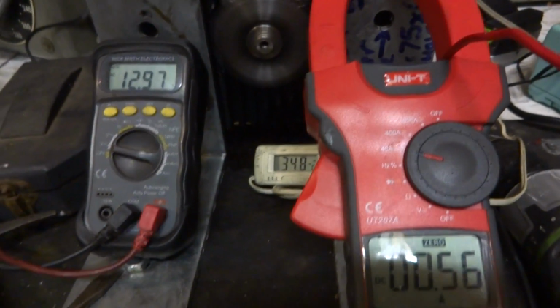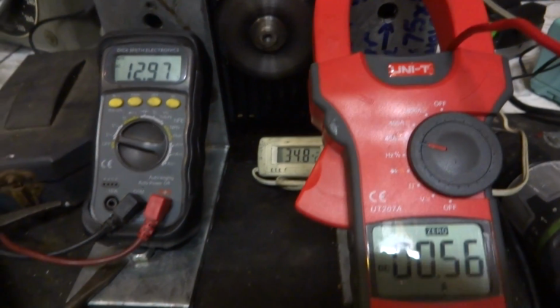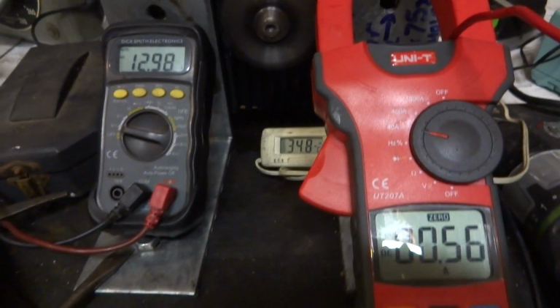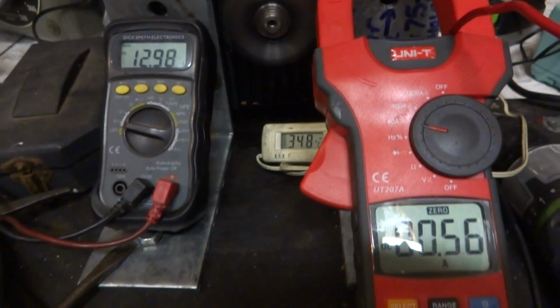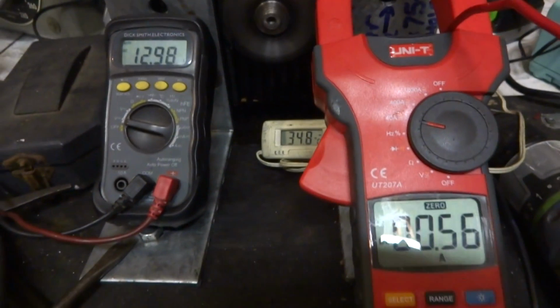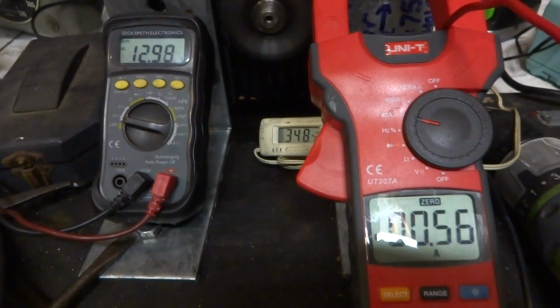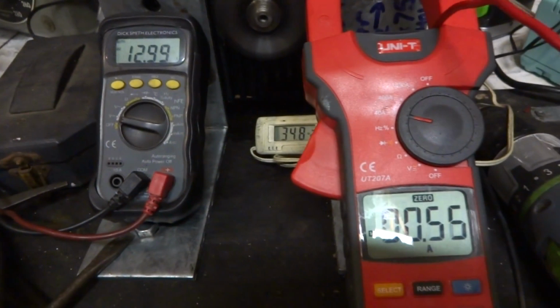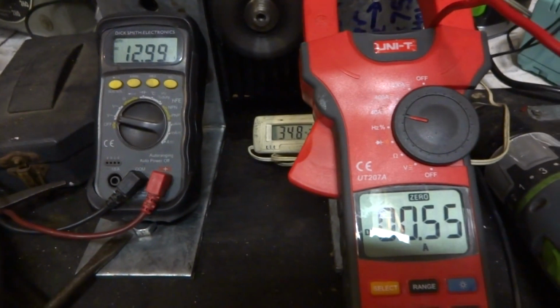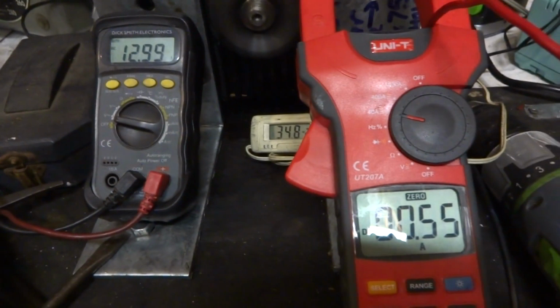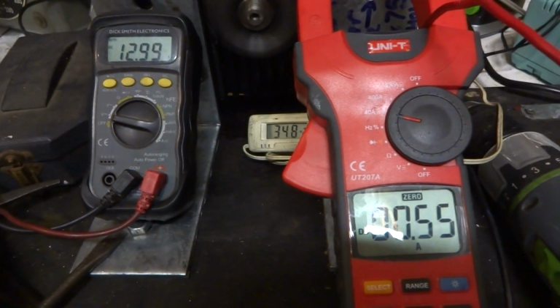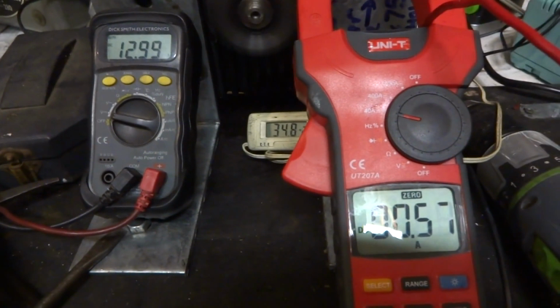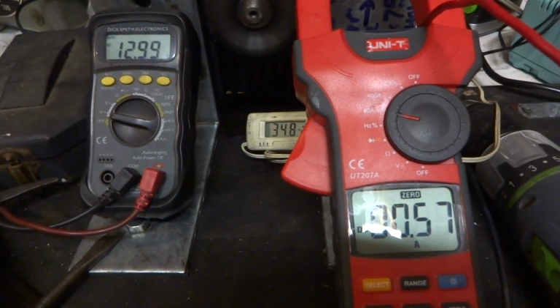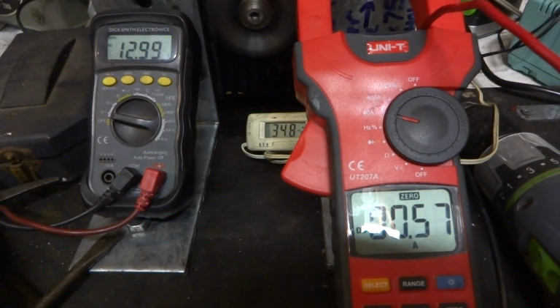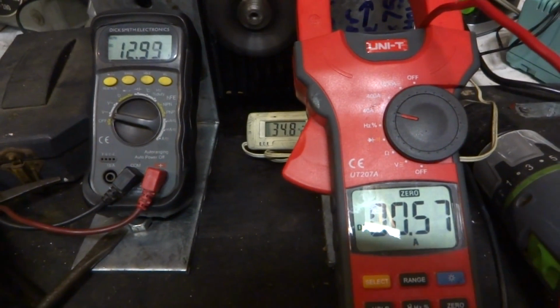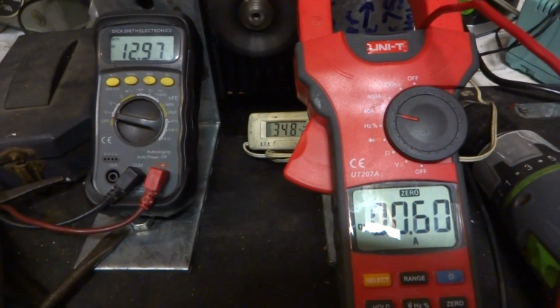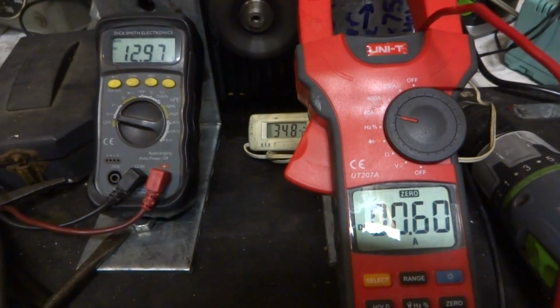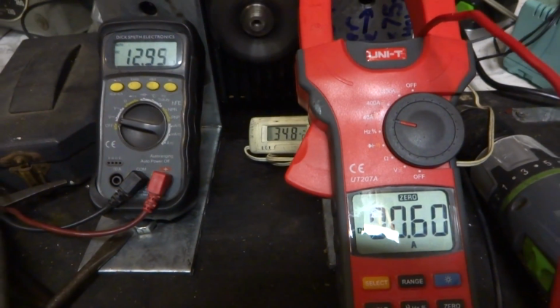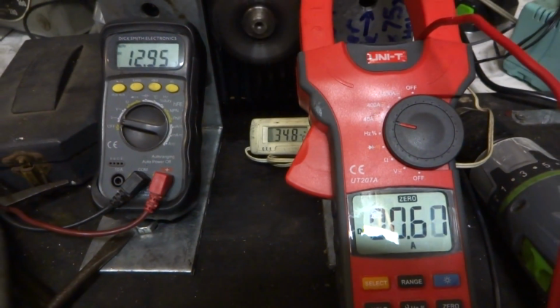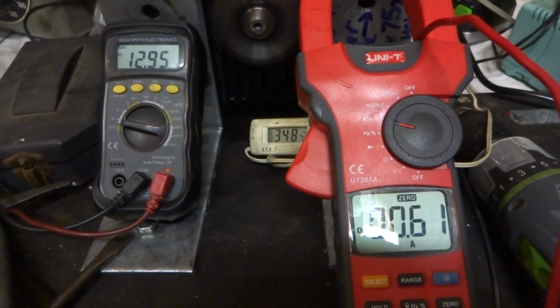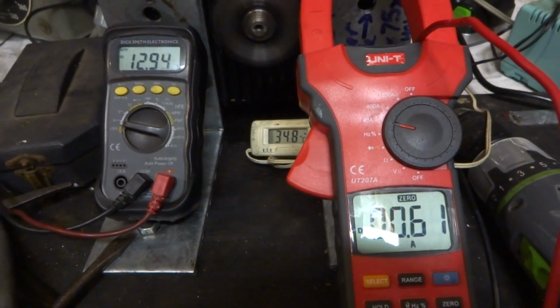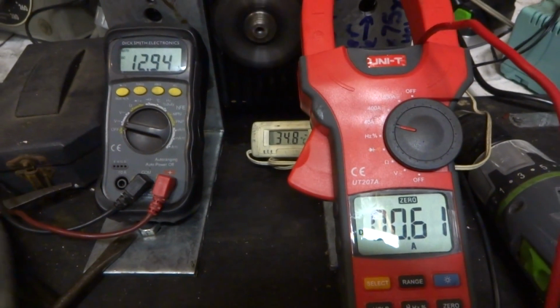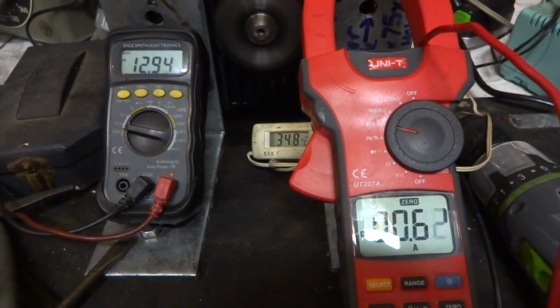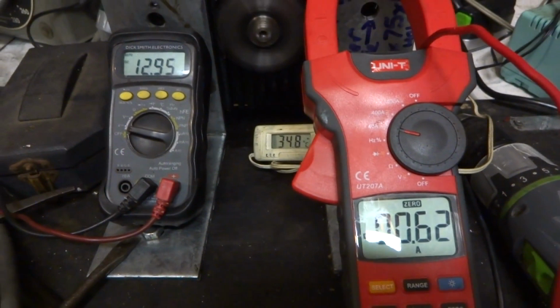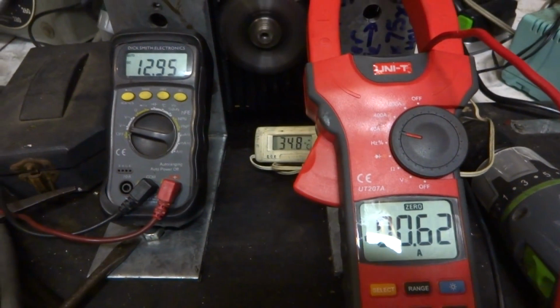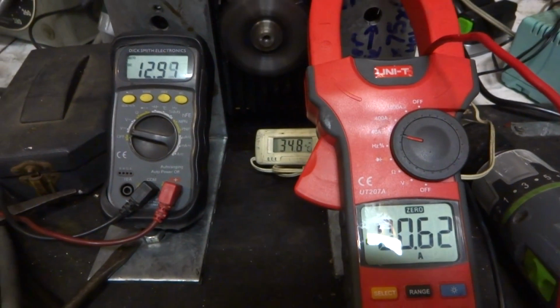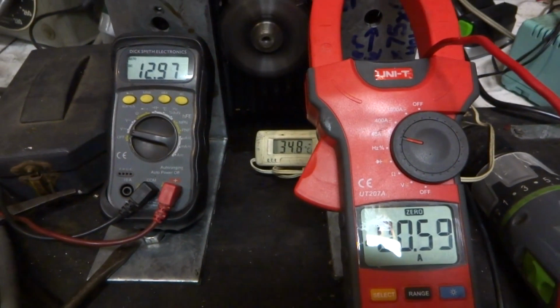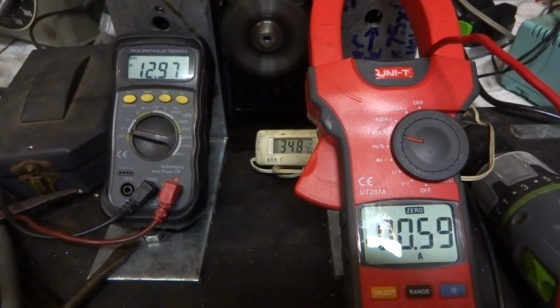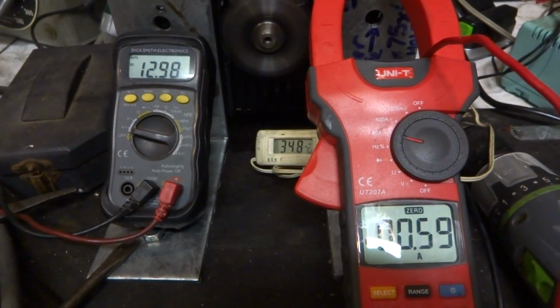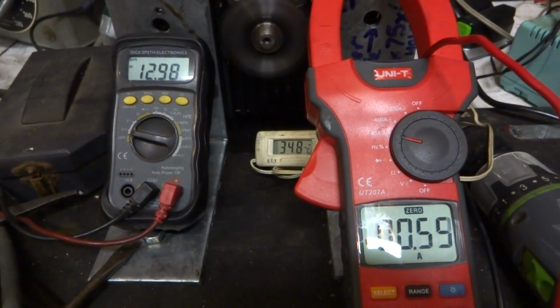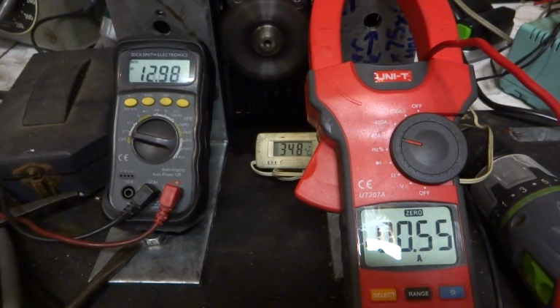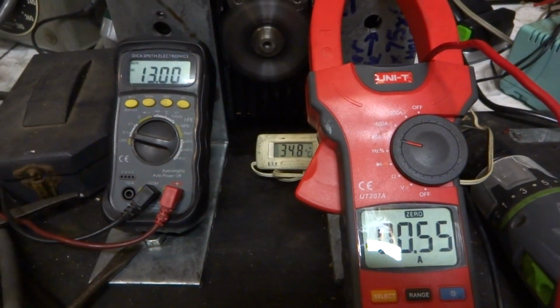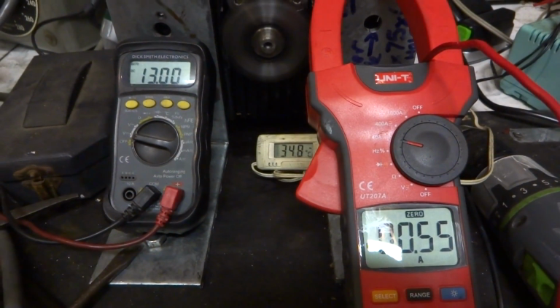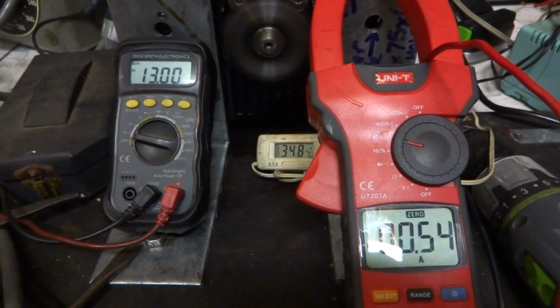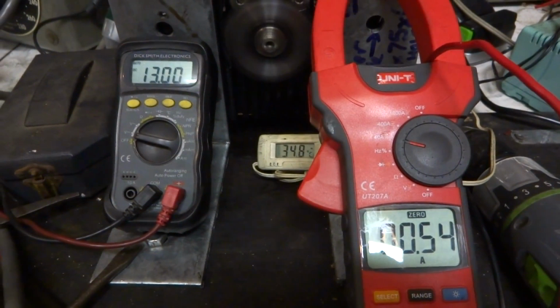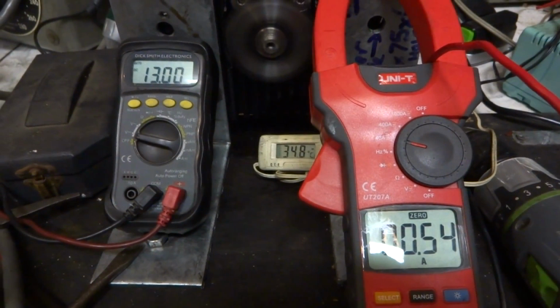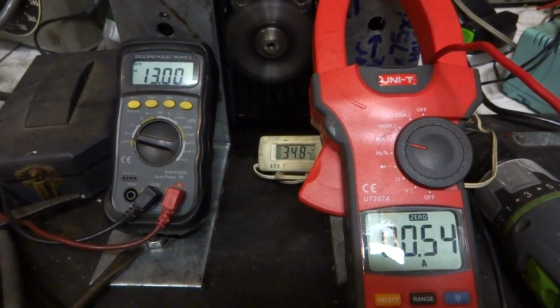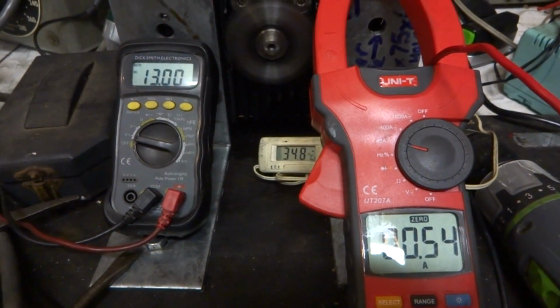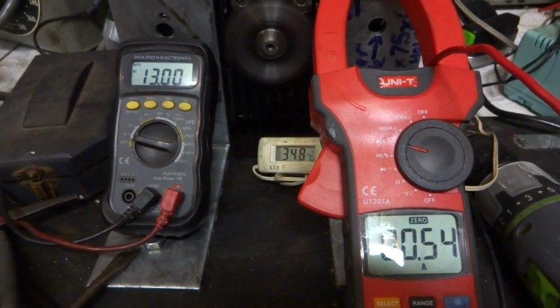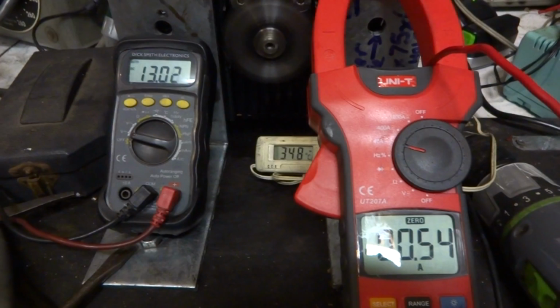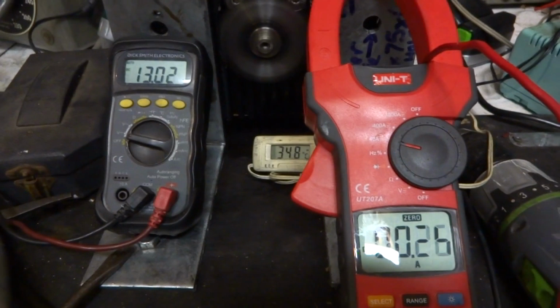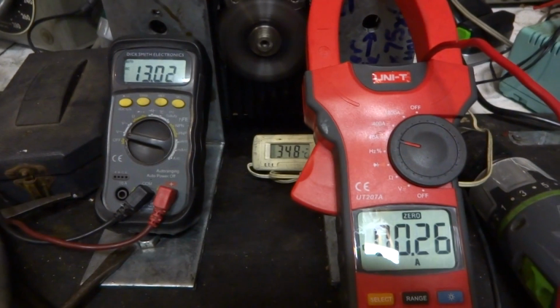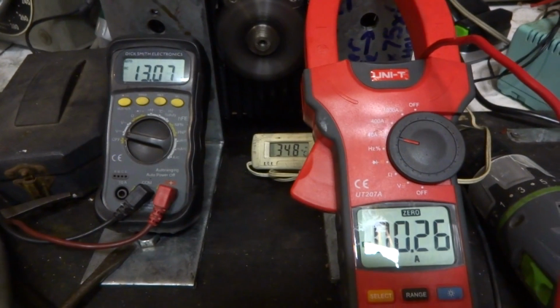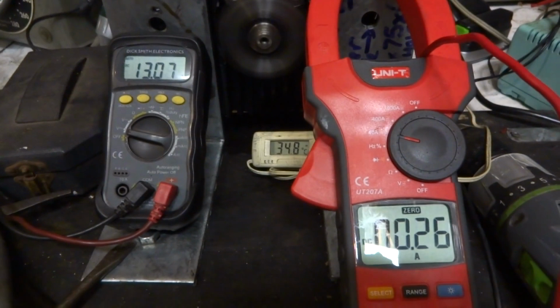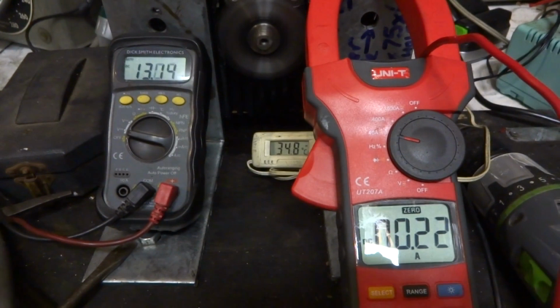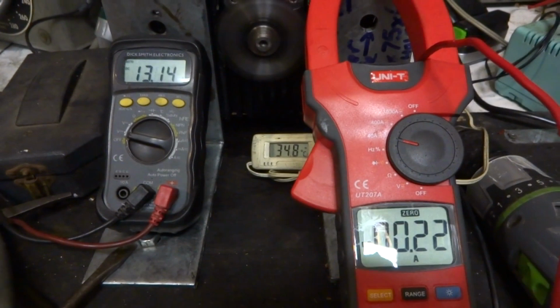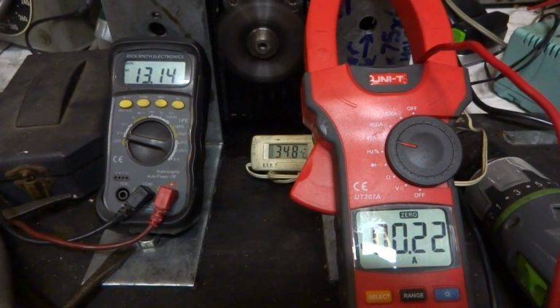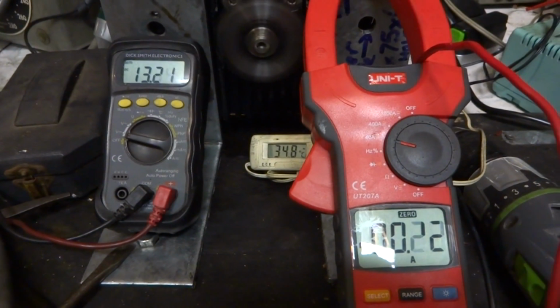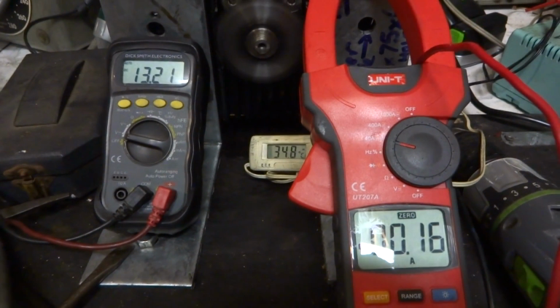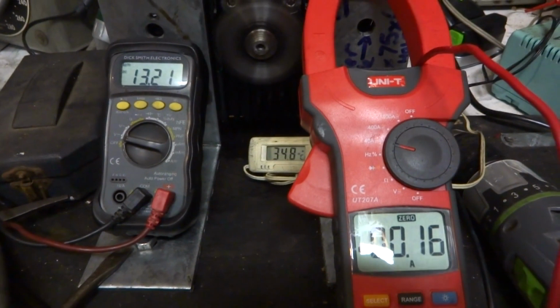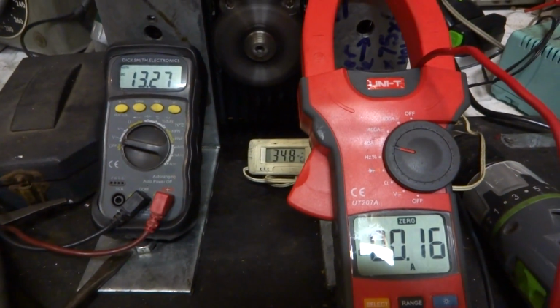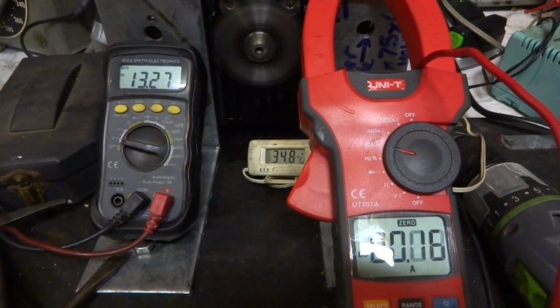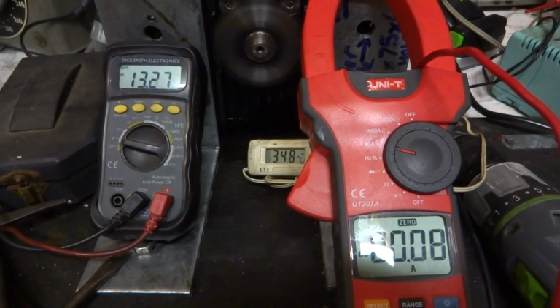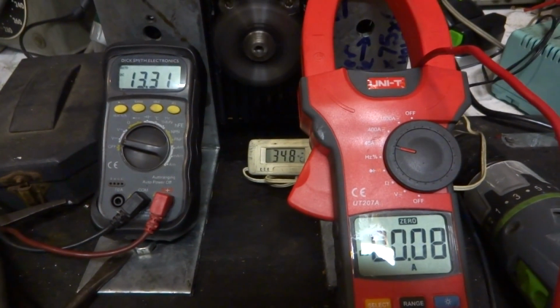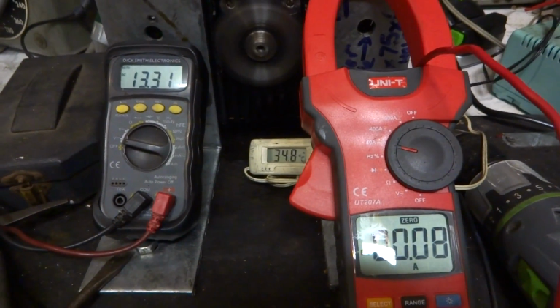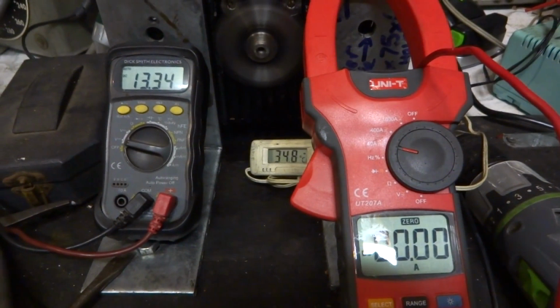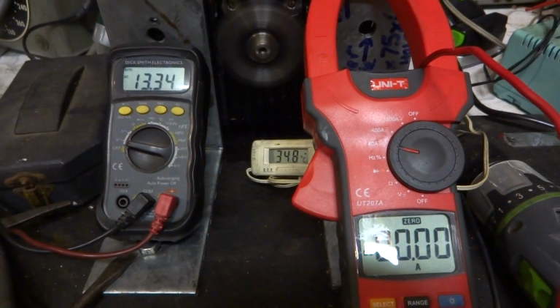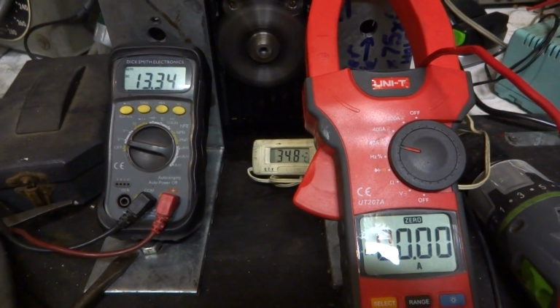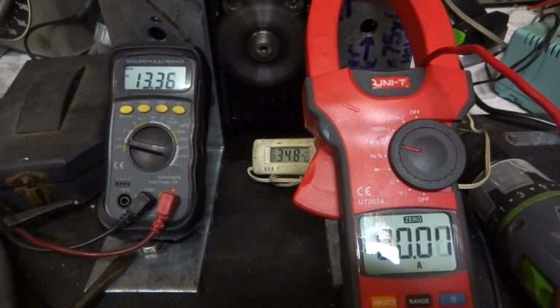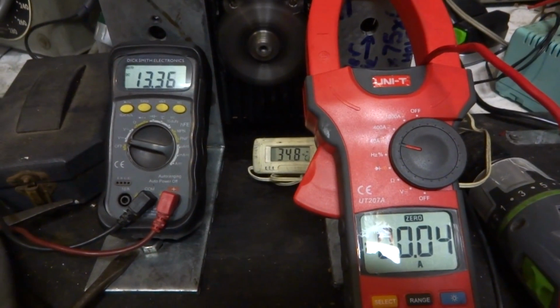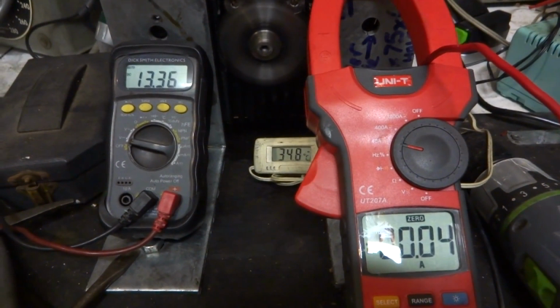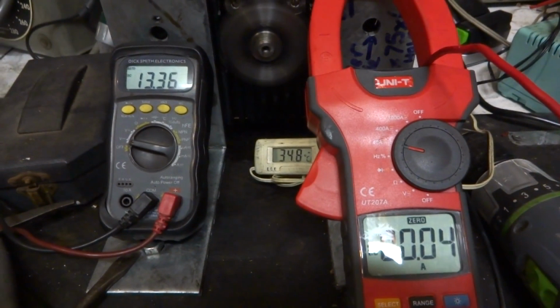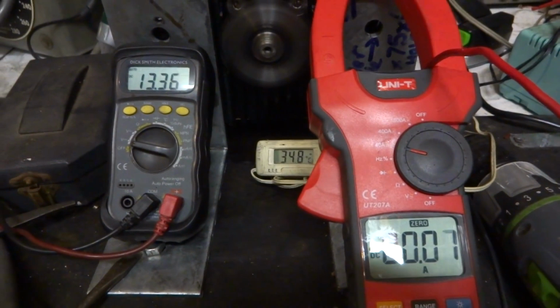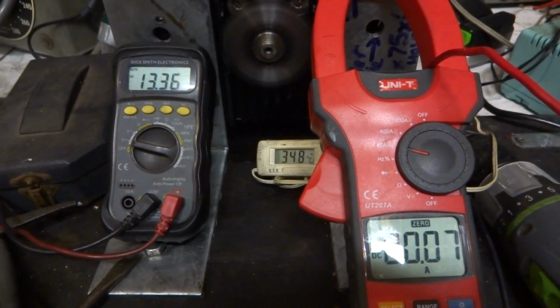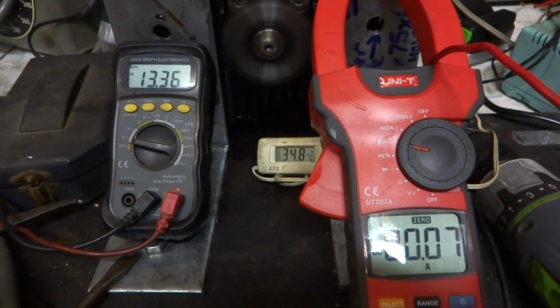And we're at 560, 600 milliamps, and now it's dropped off again.